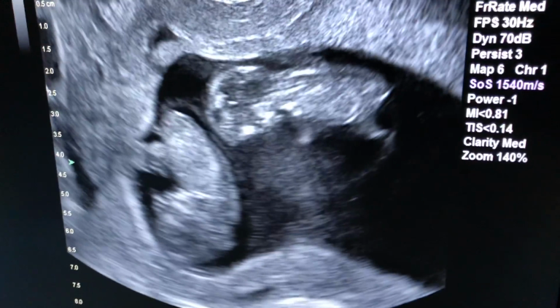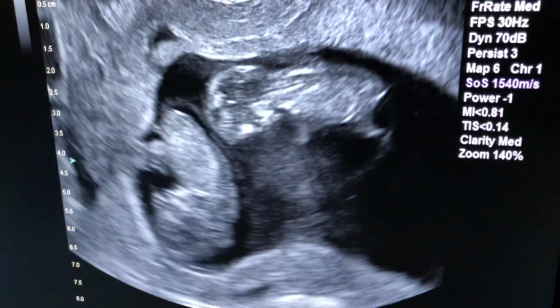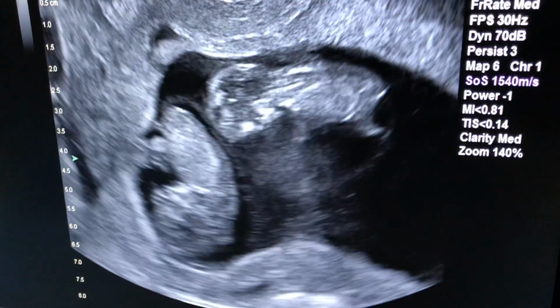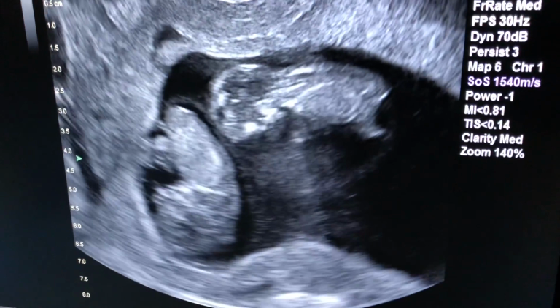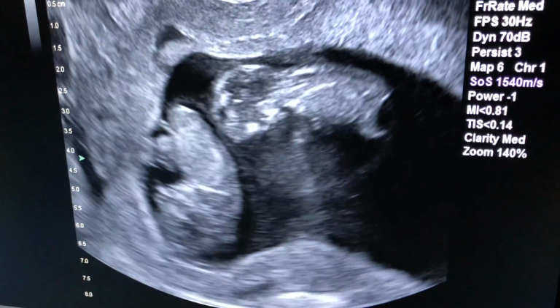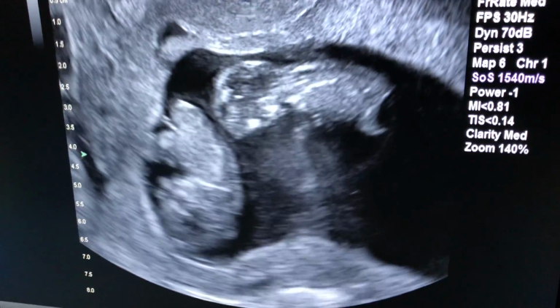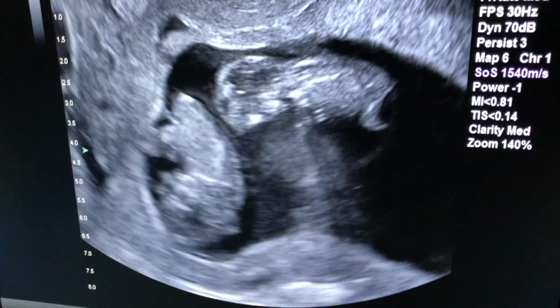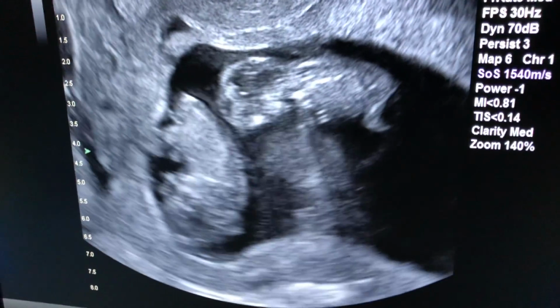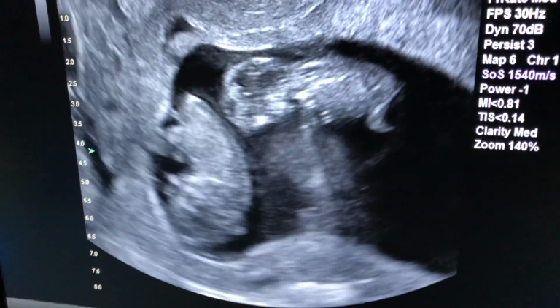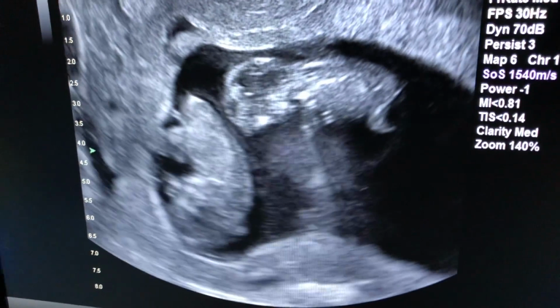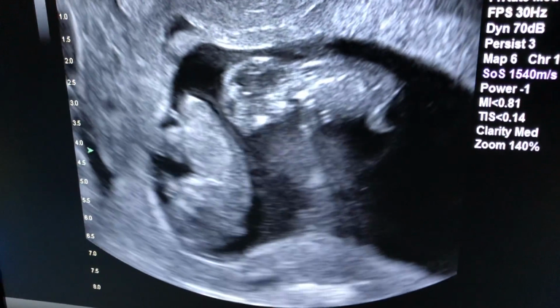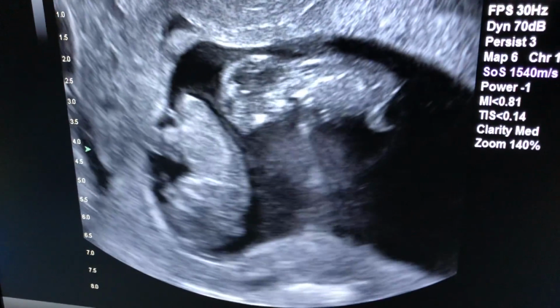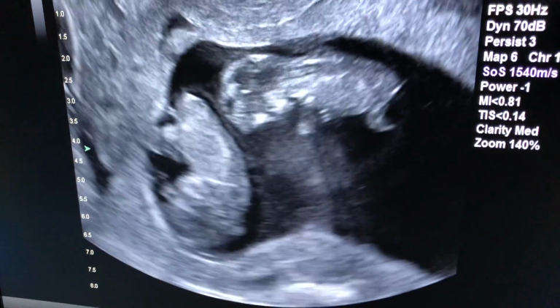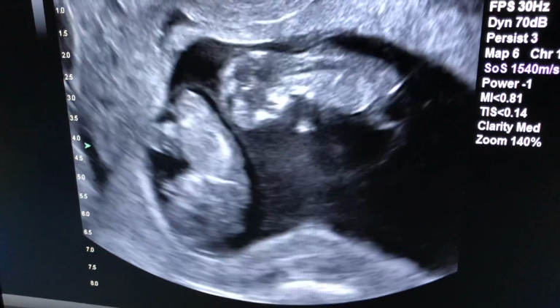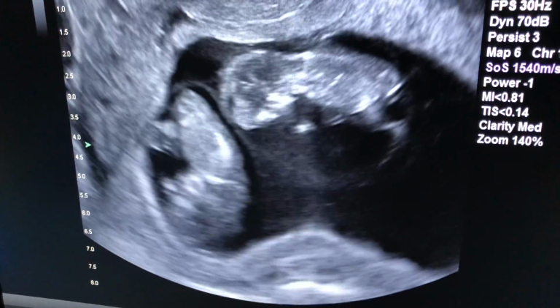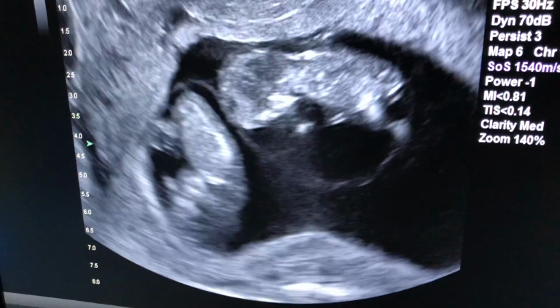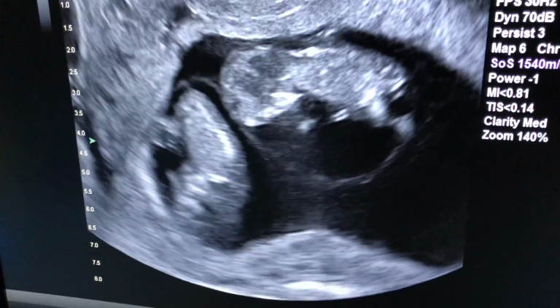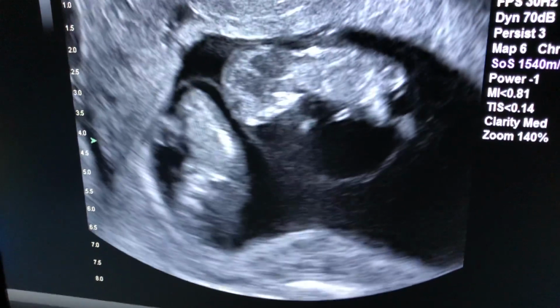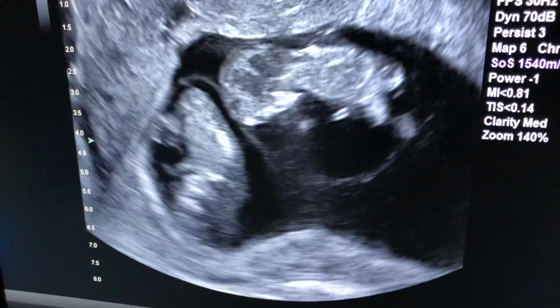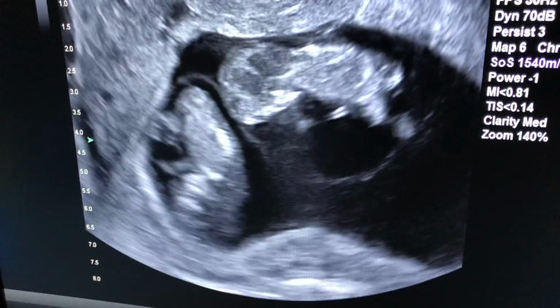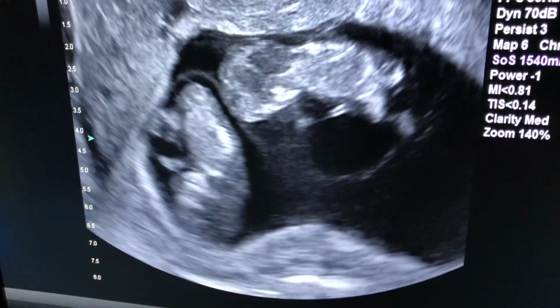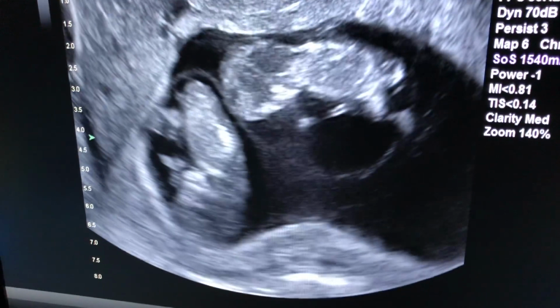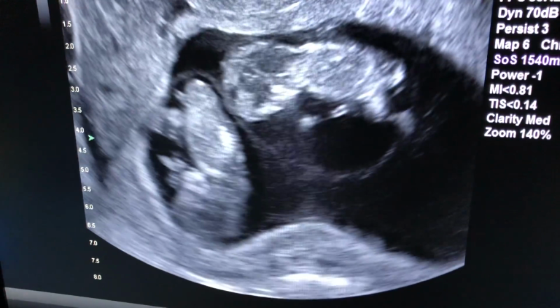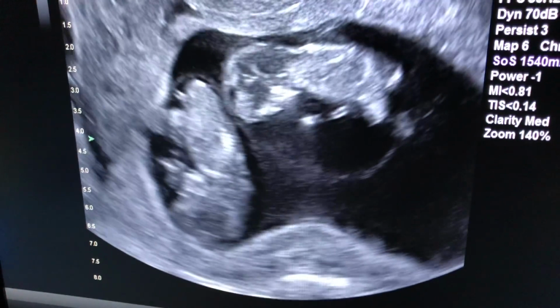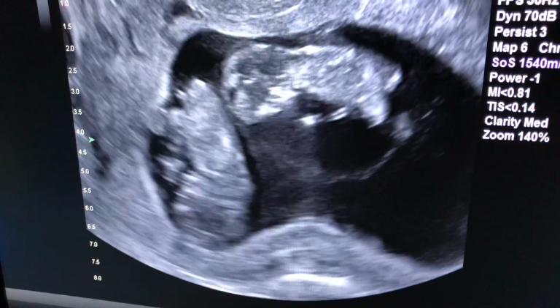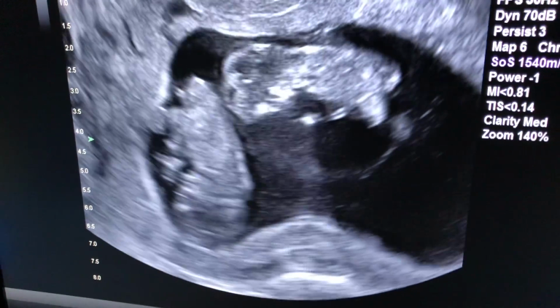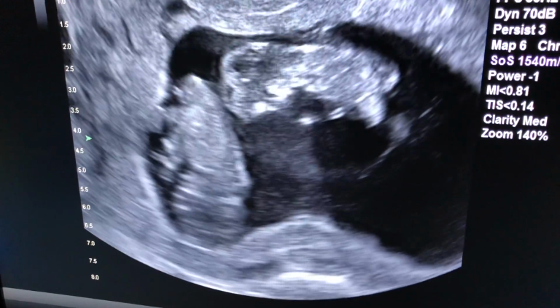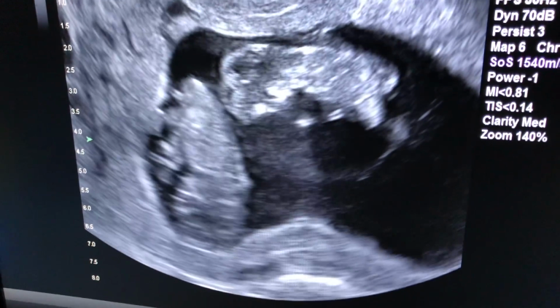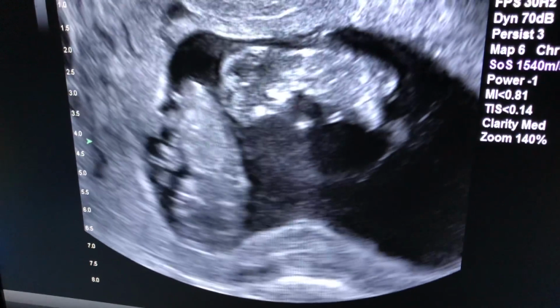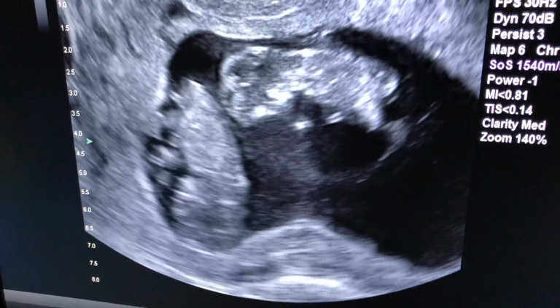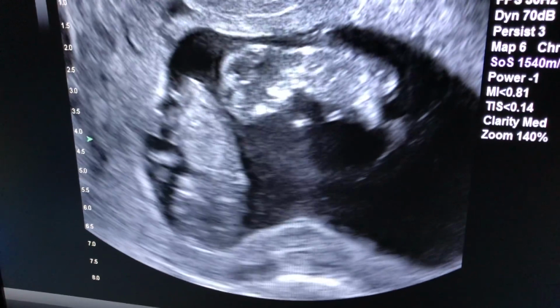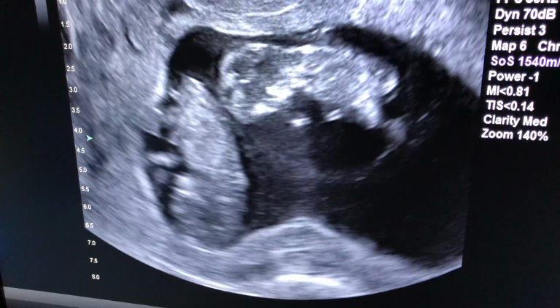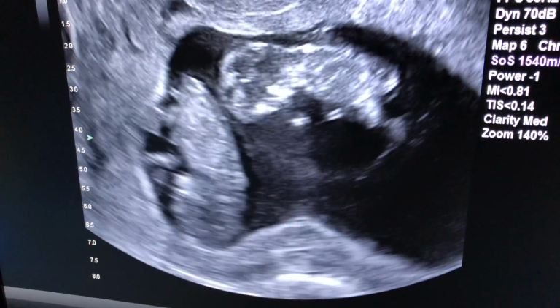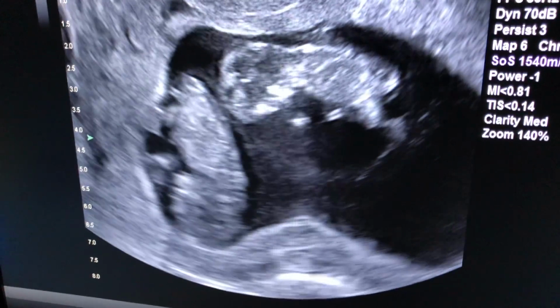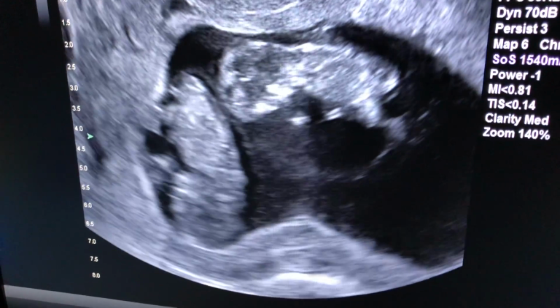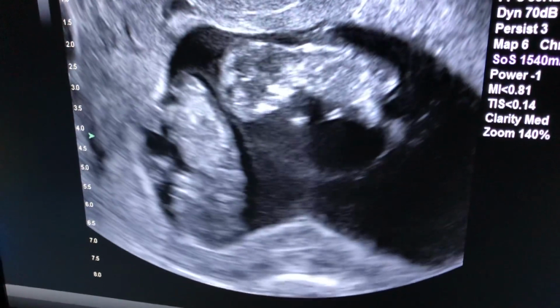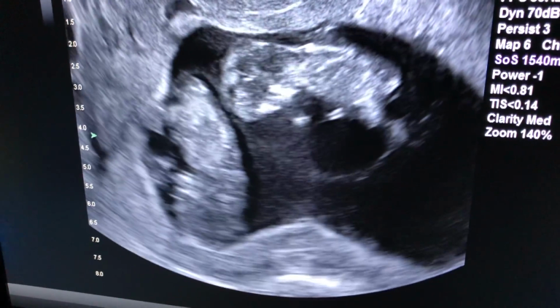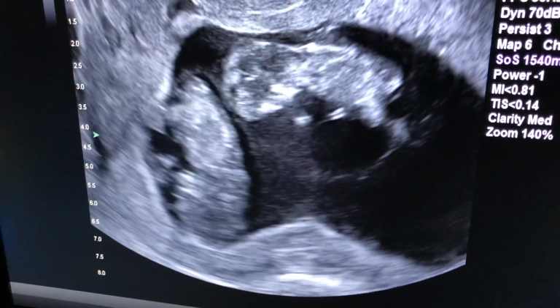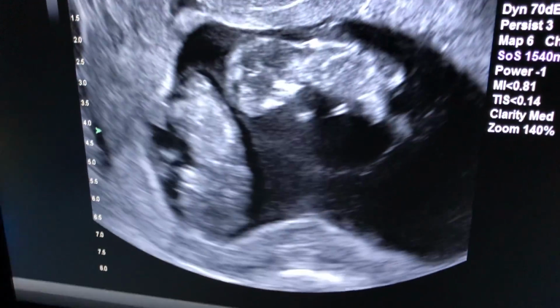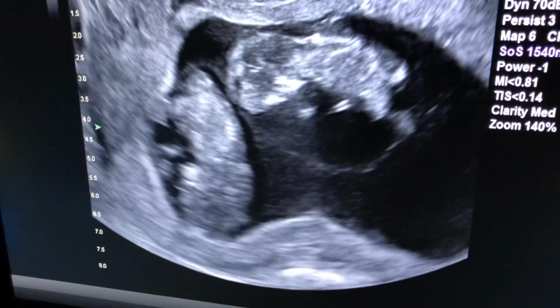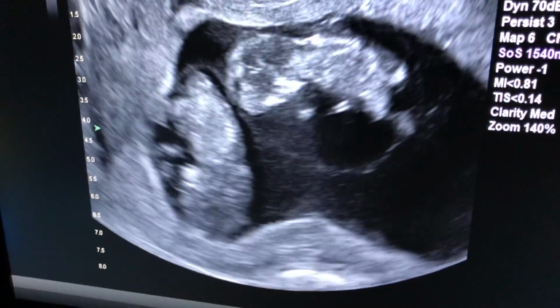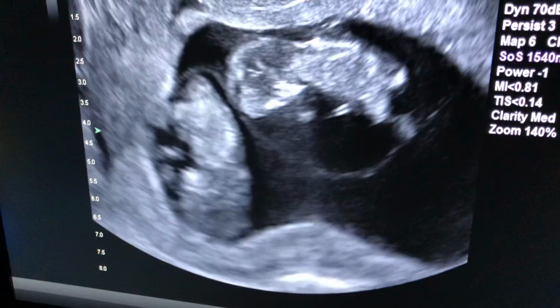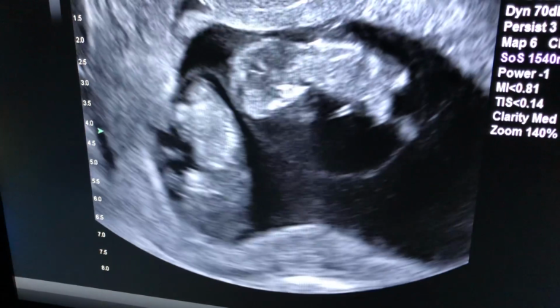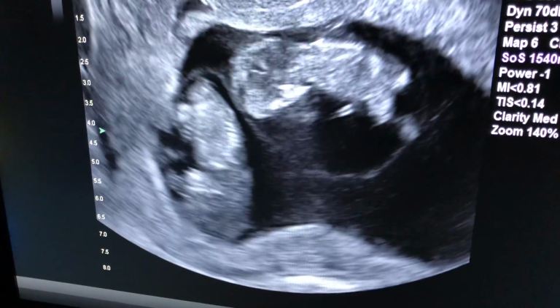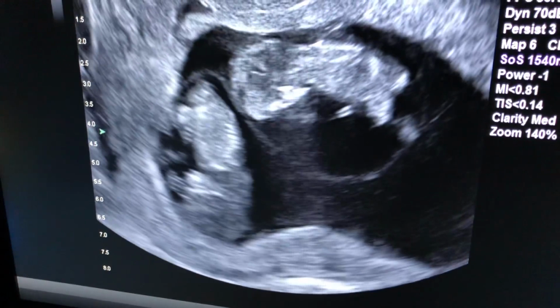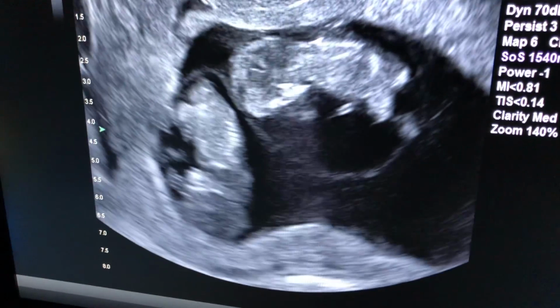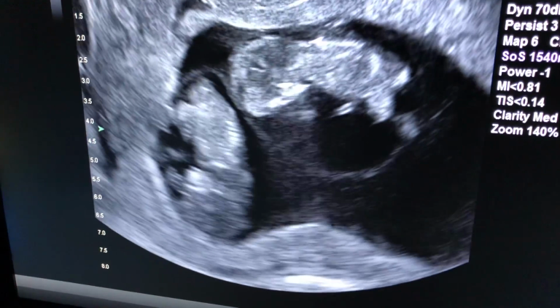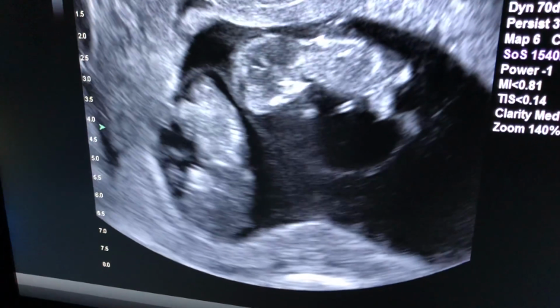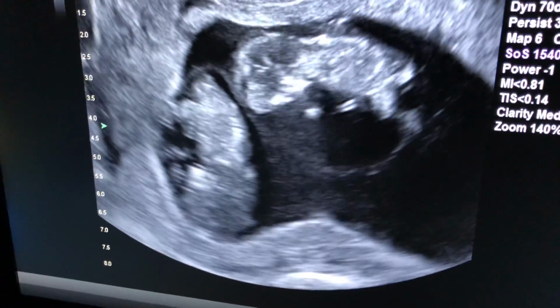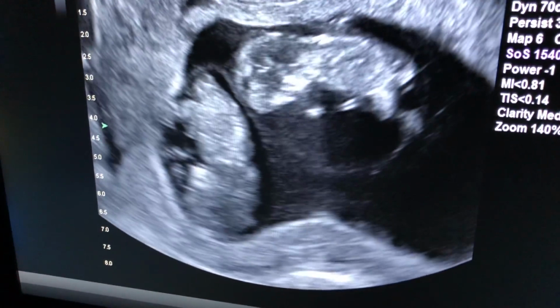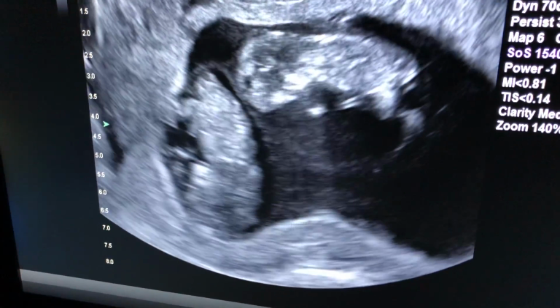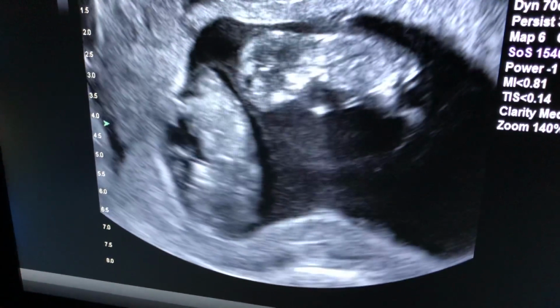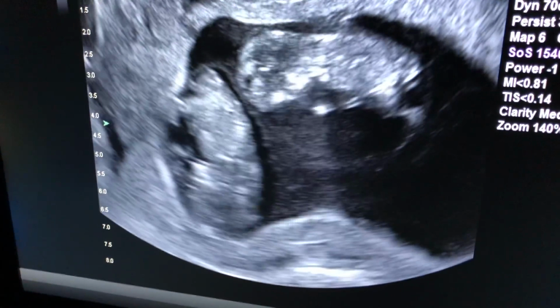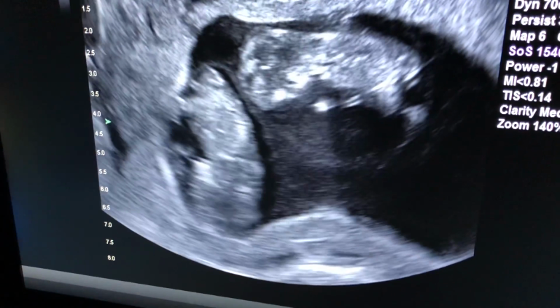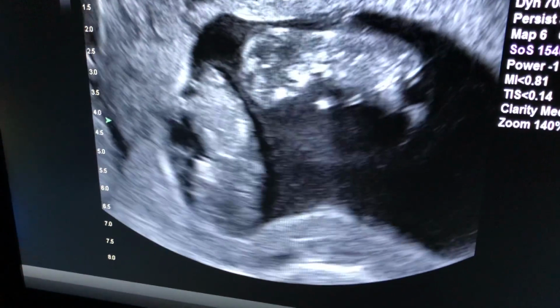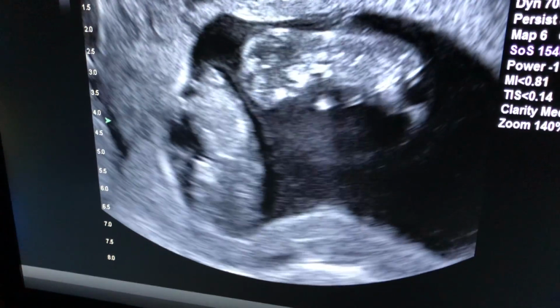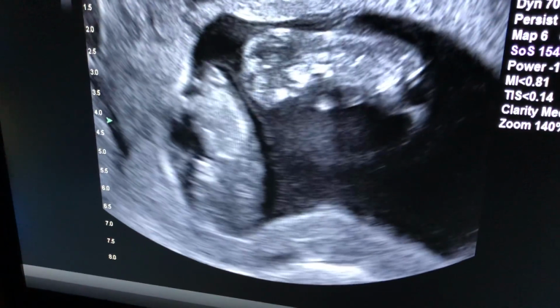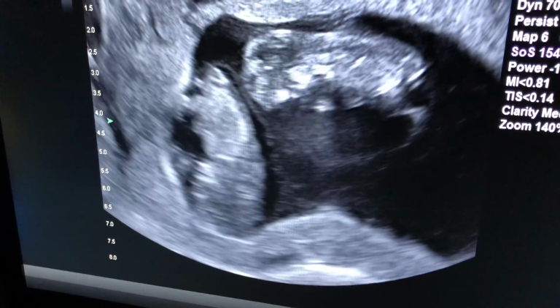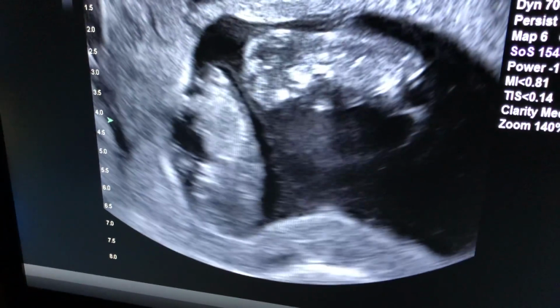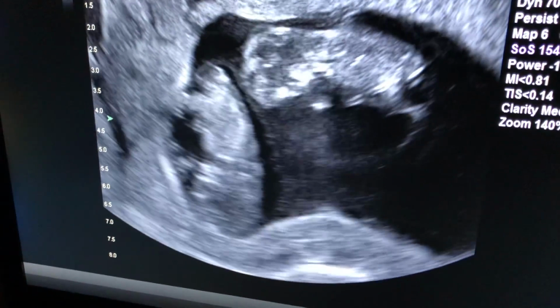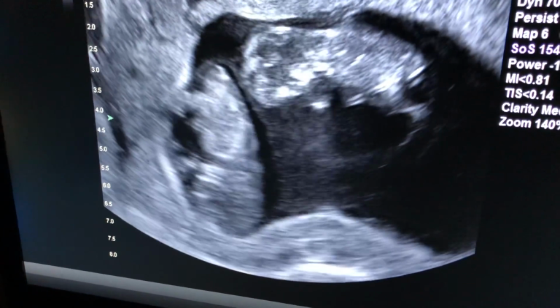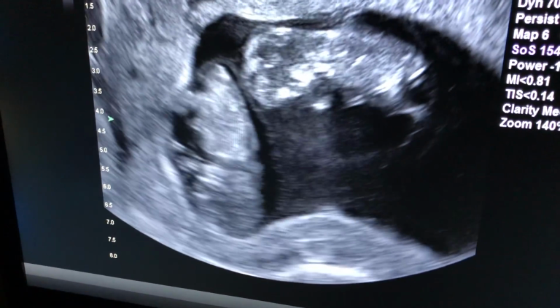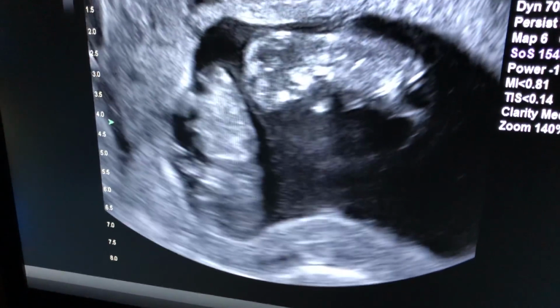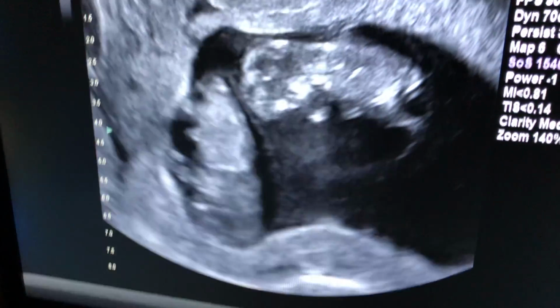Once again, a monochorionic, diamniotic, beautiful twin pregnancy, around ten and a half weeks.